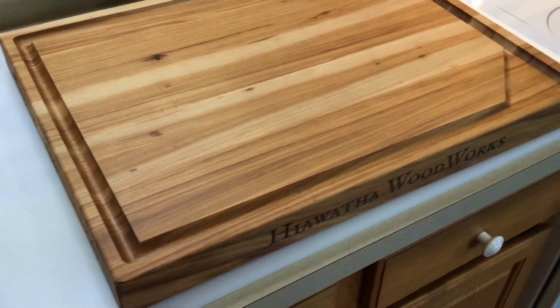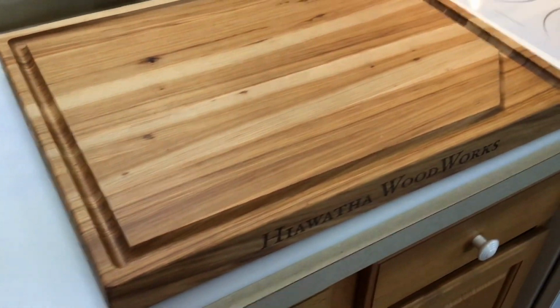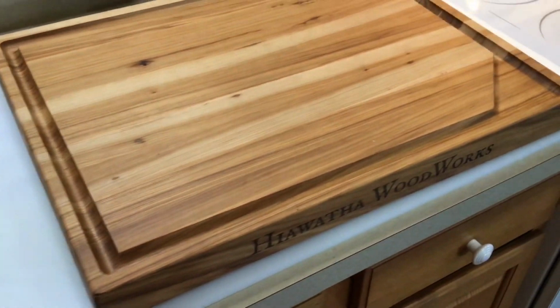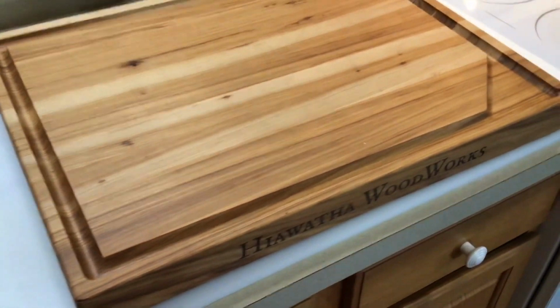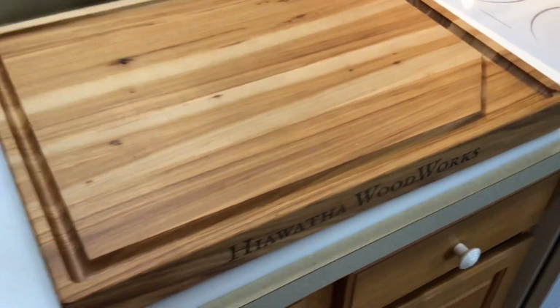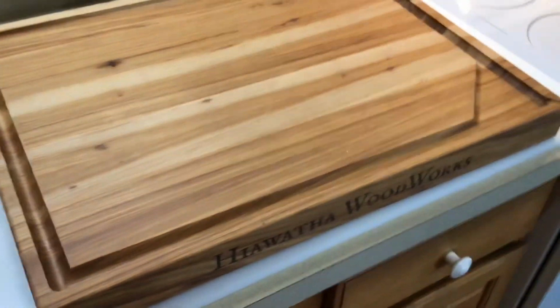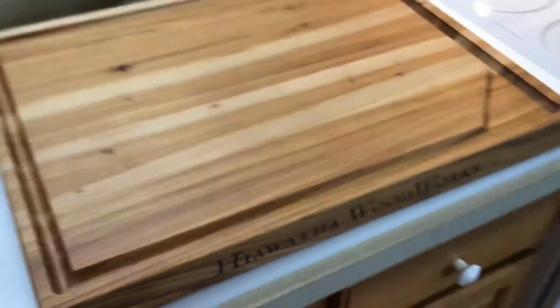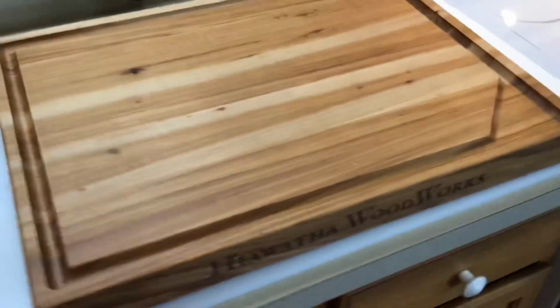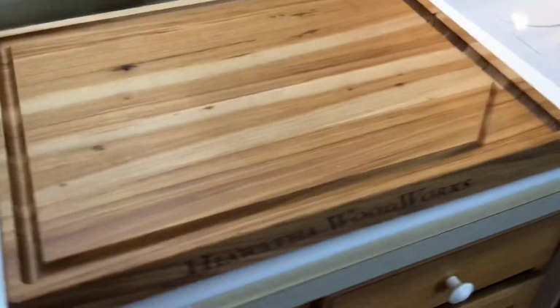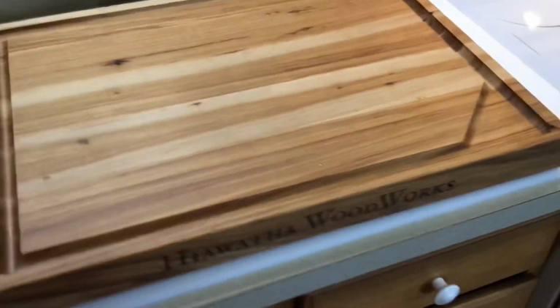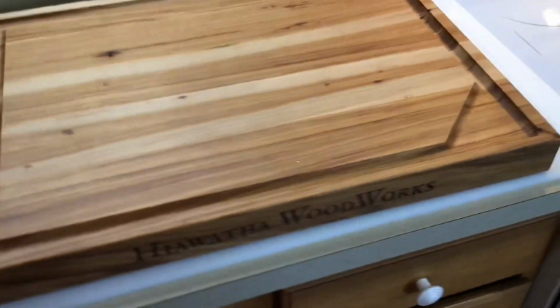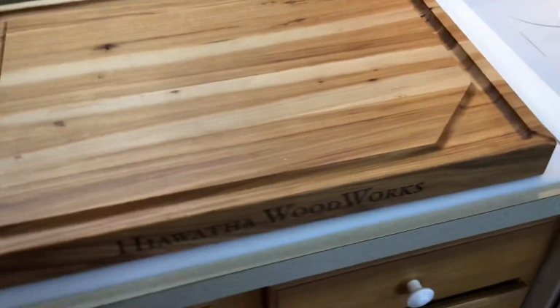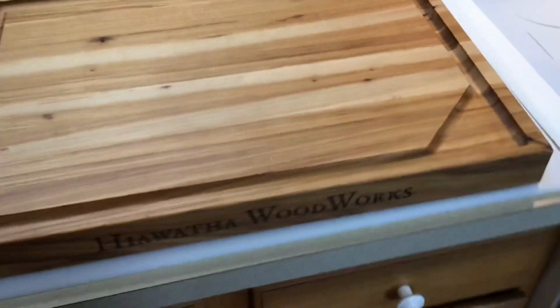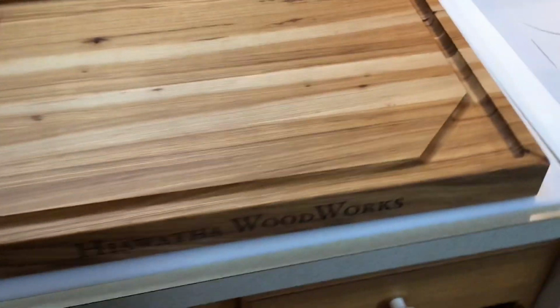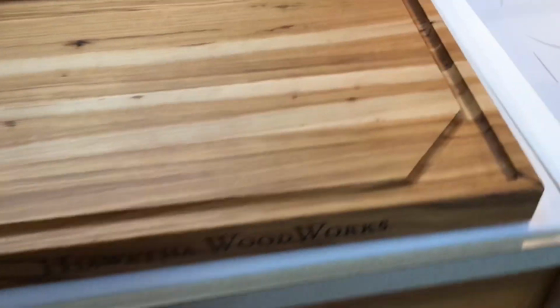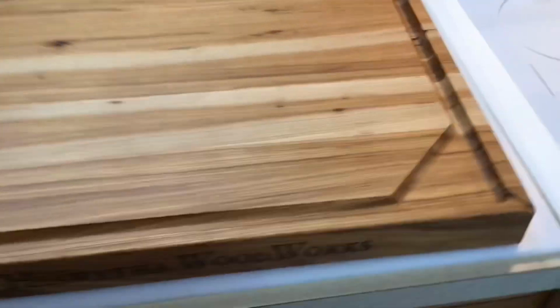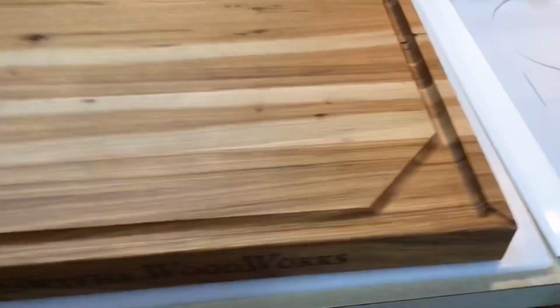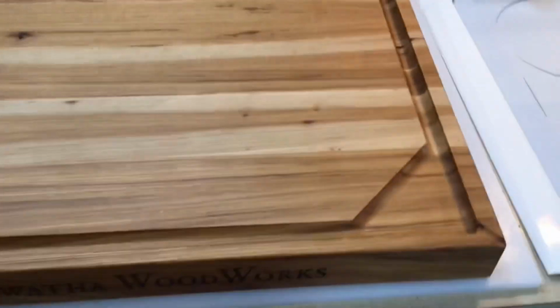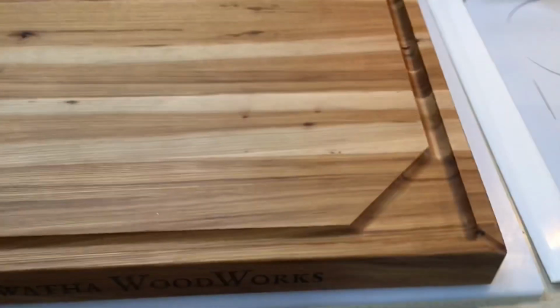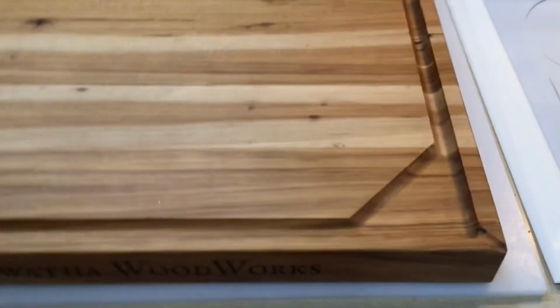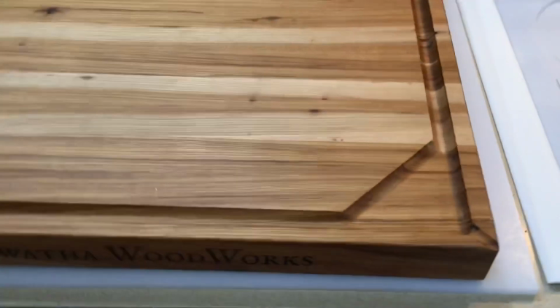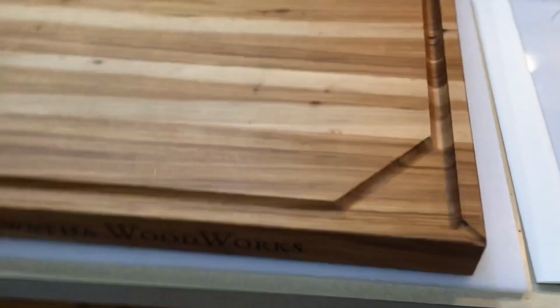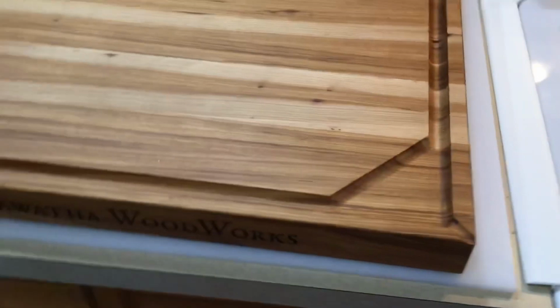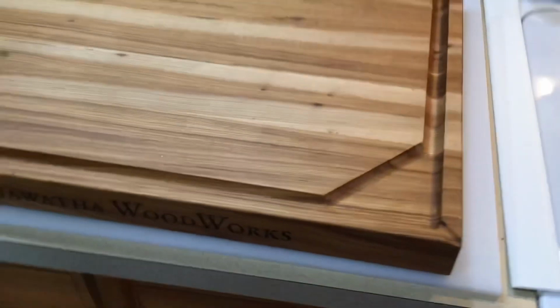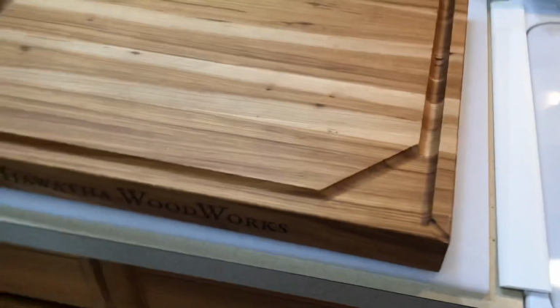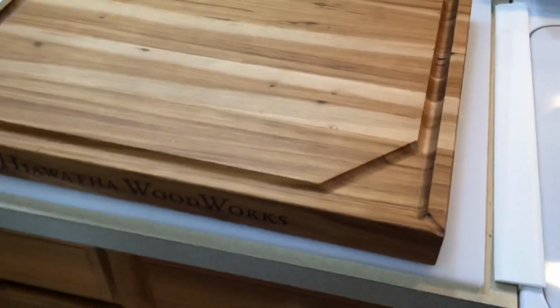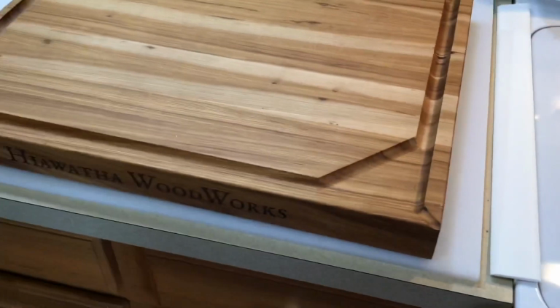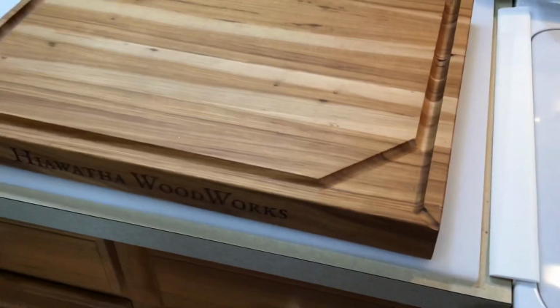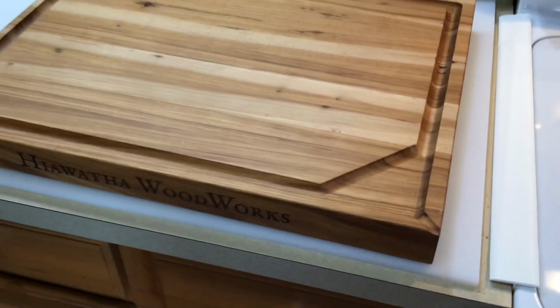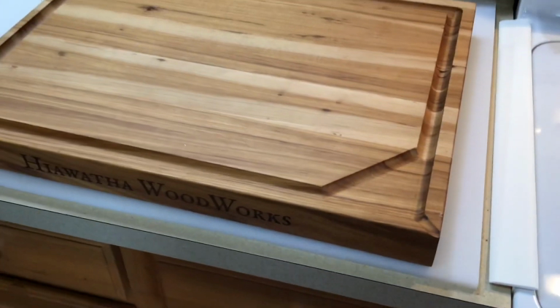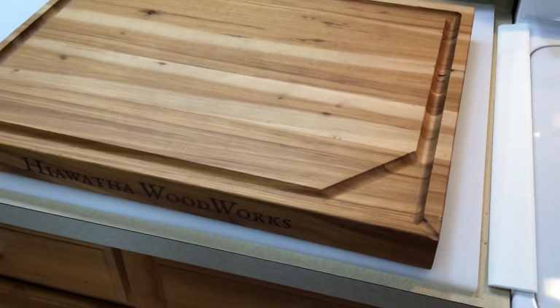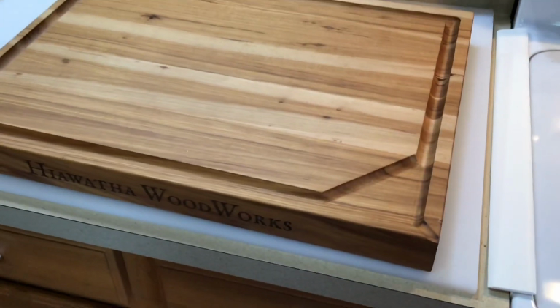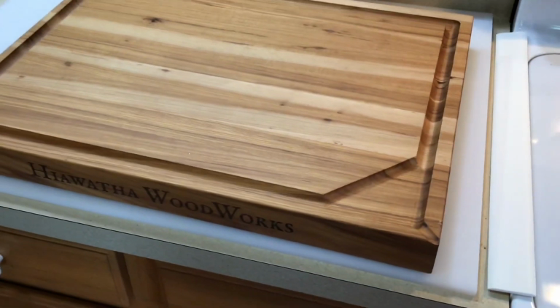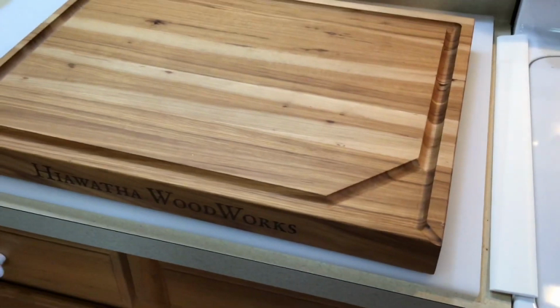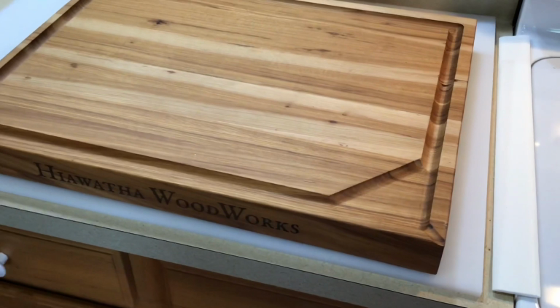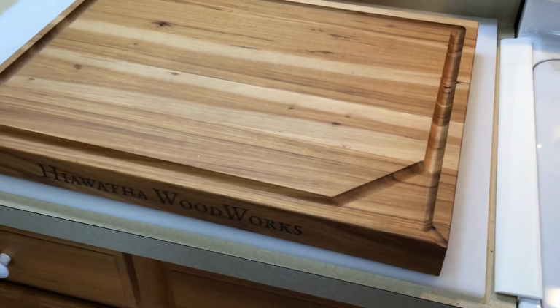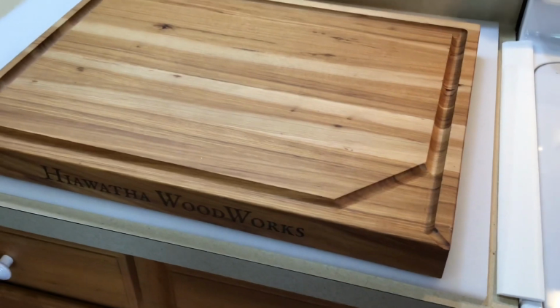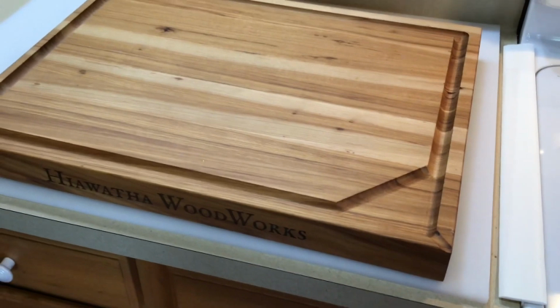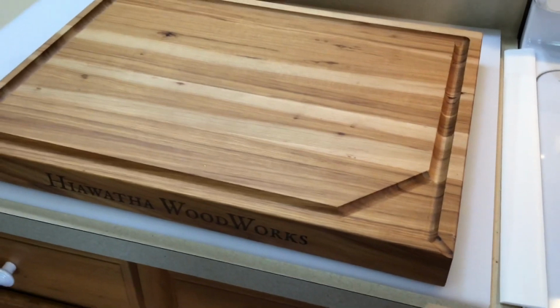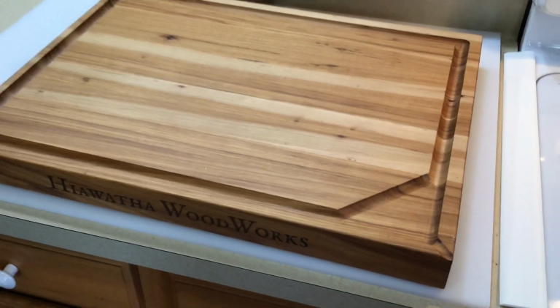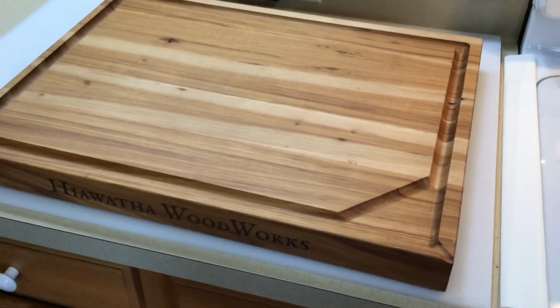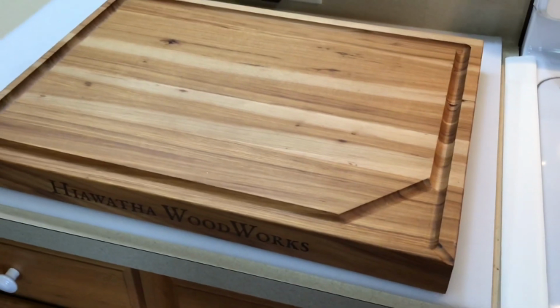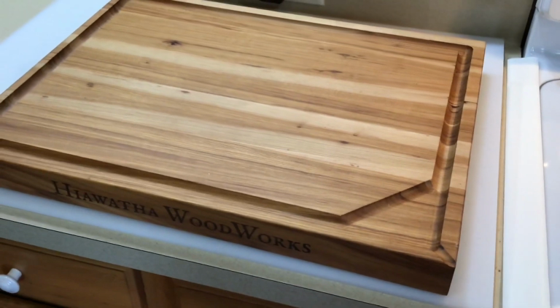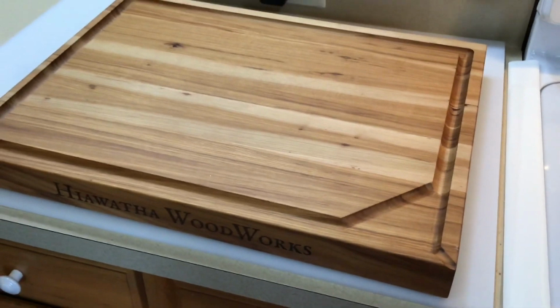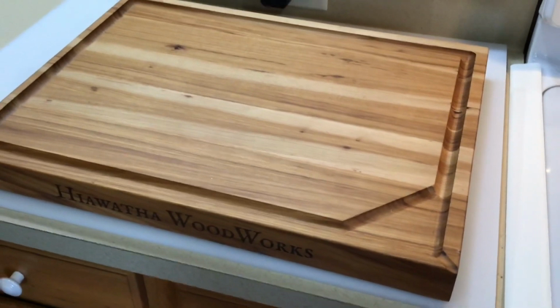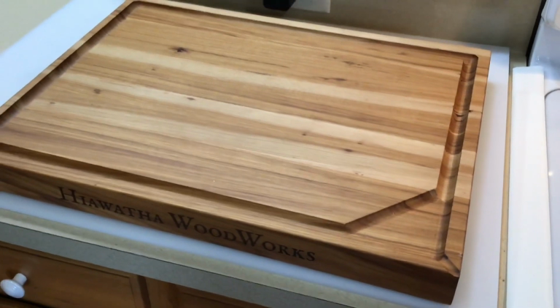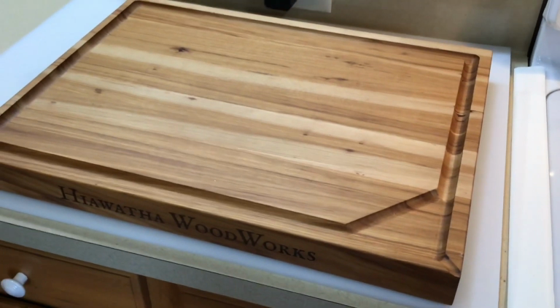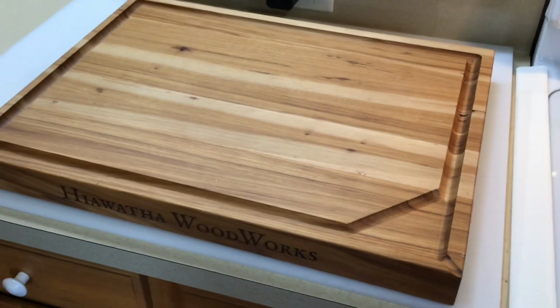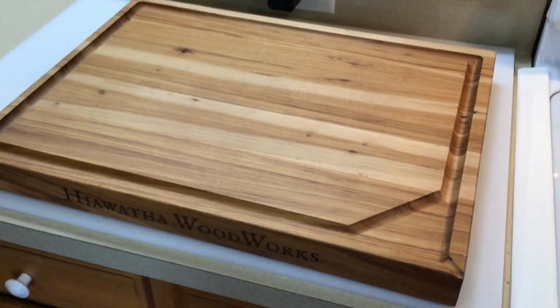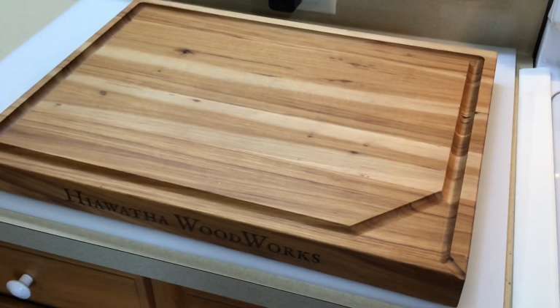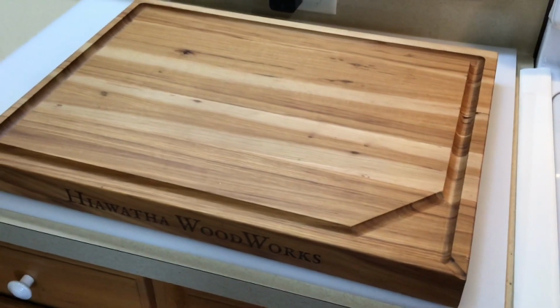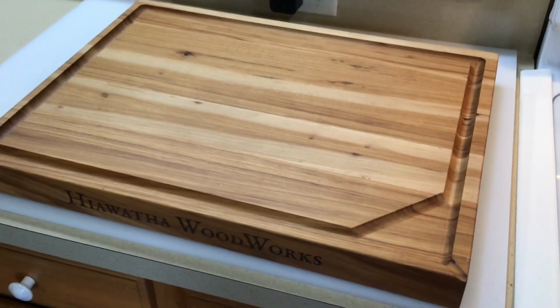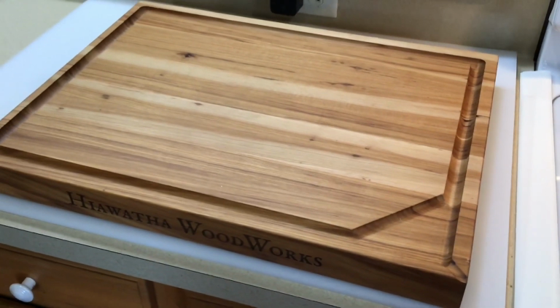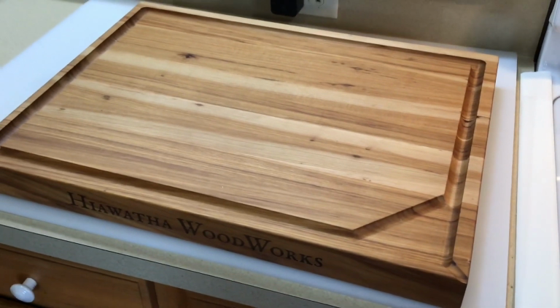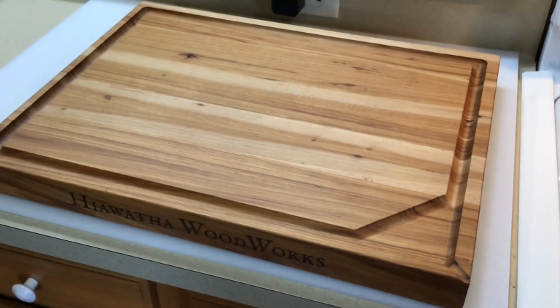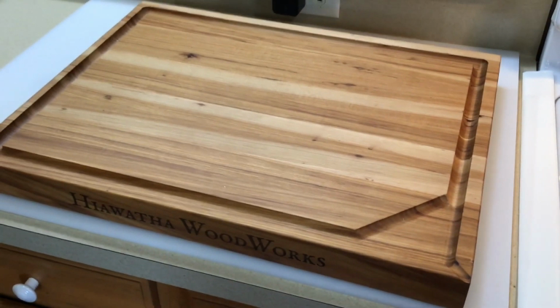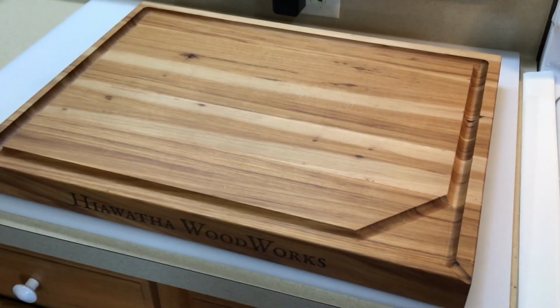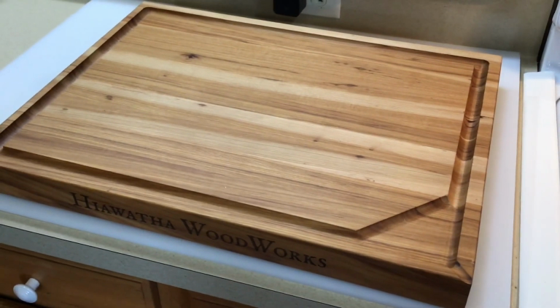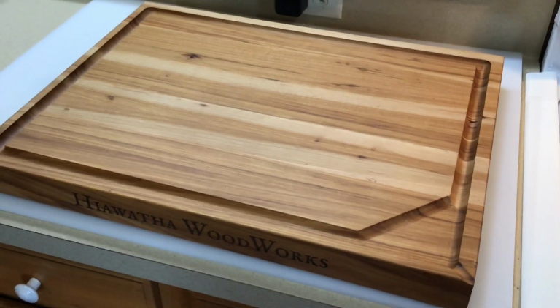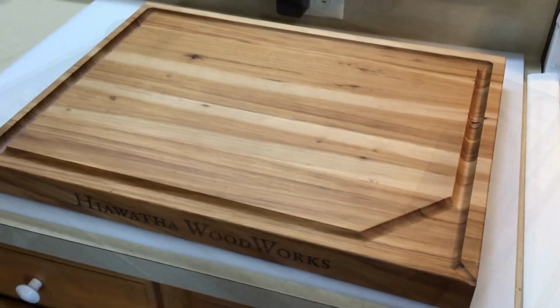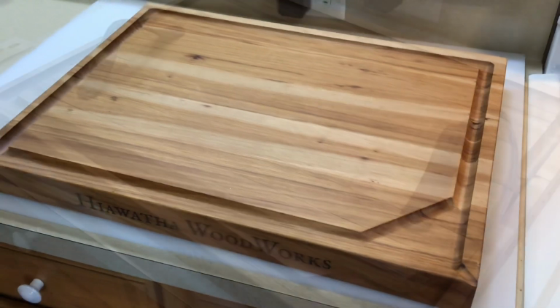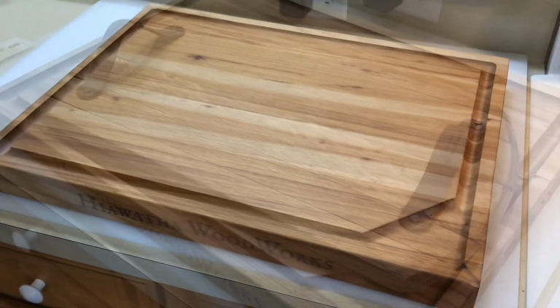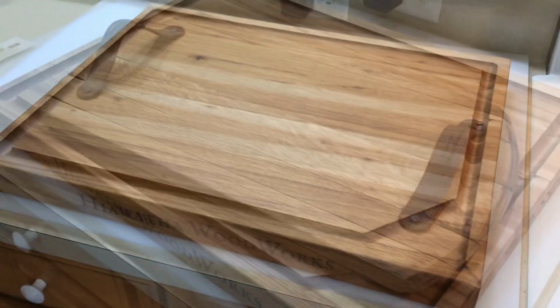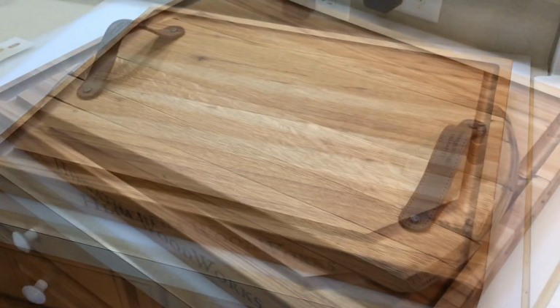This thing is two inches thick and it's made out of hickory — actually a species called shagbark hickory. Very, very nice. The workmanship on this is impeccable, it is very nice.